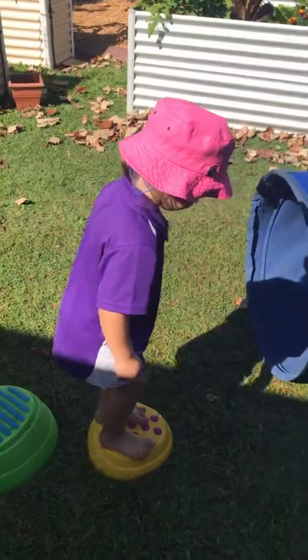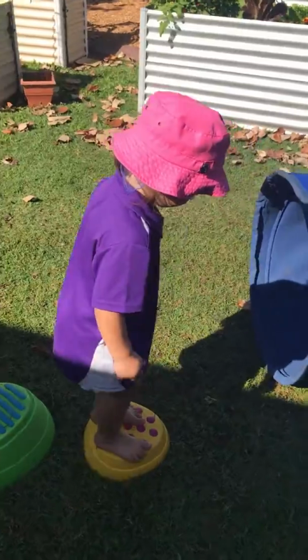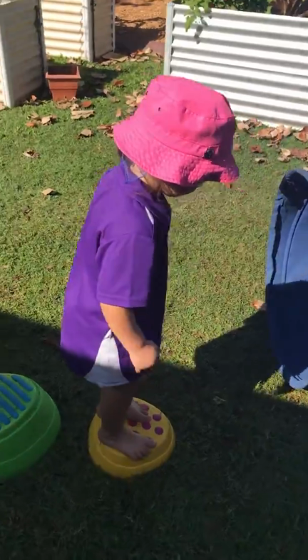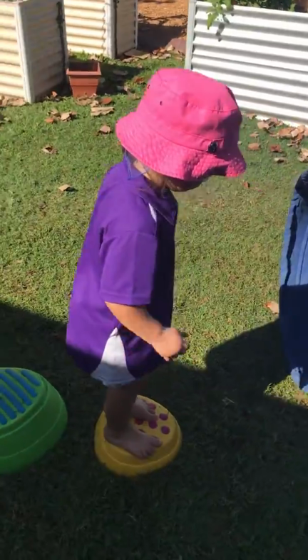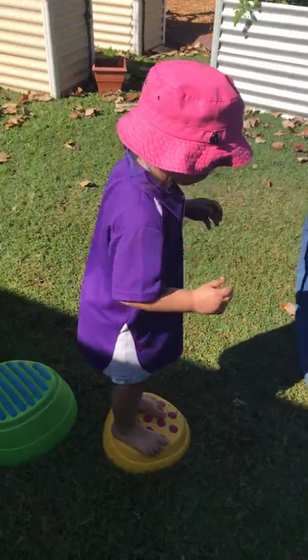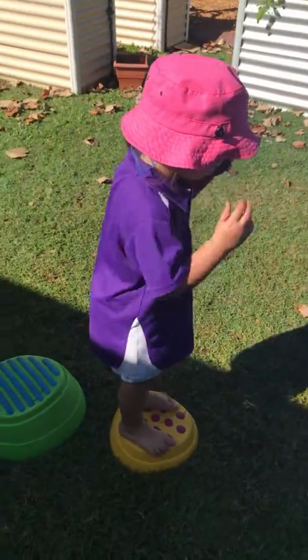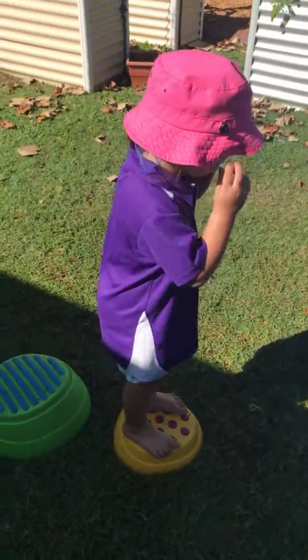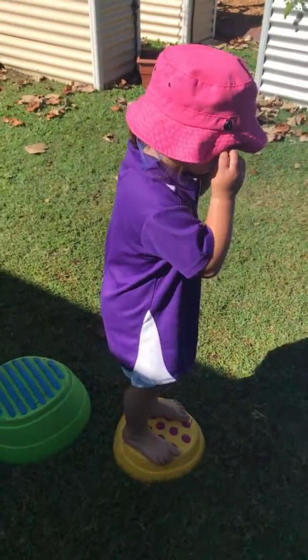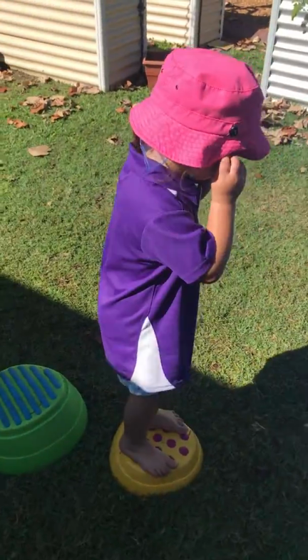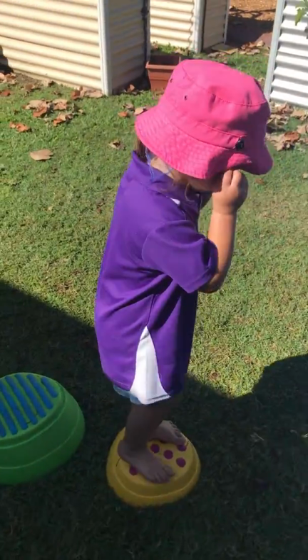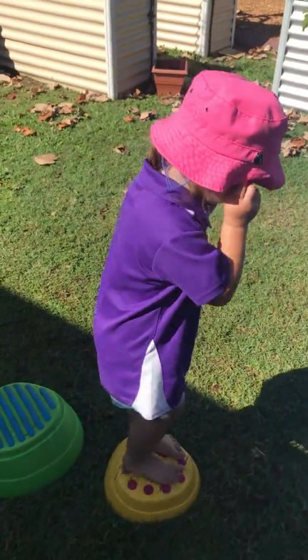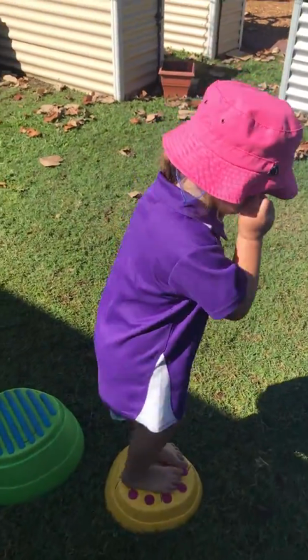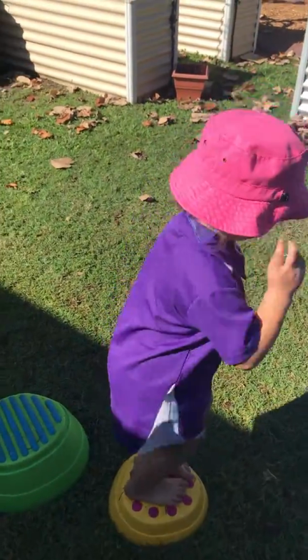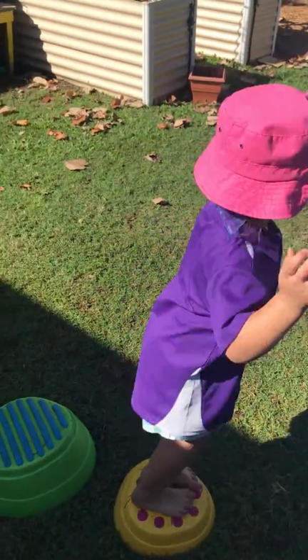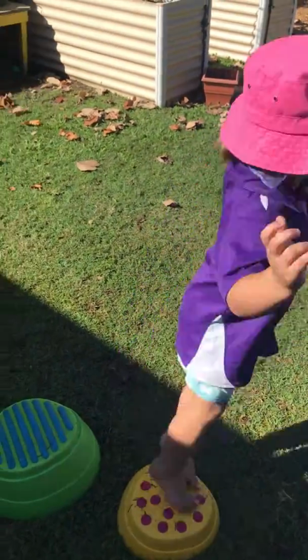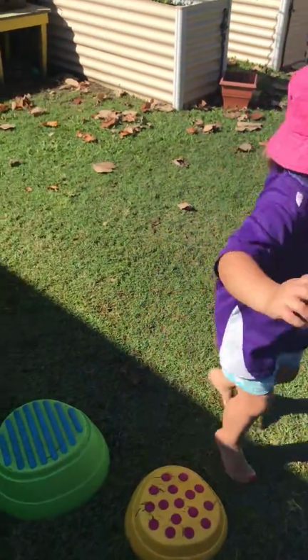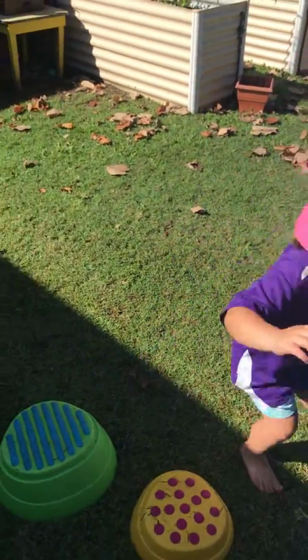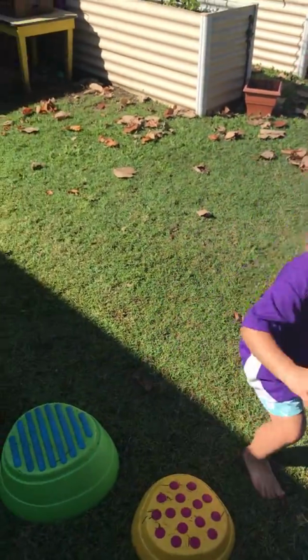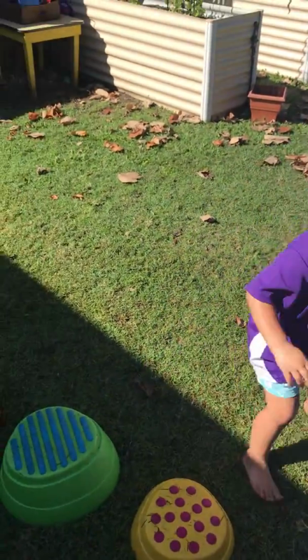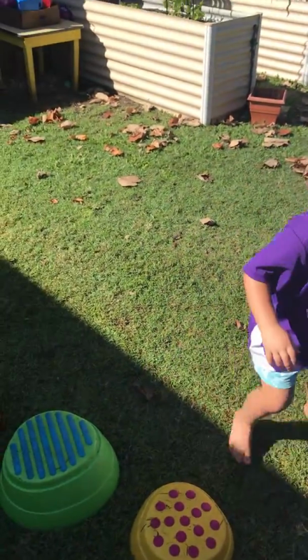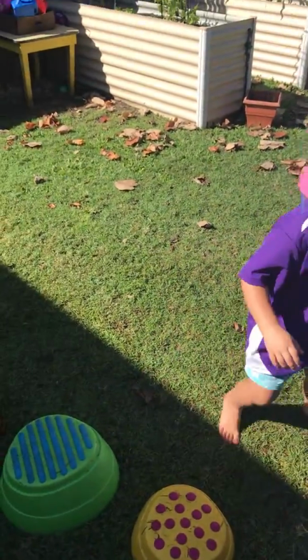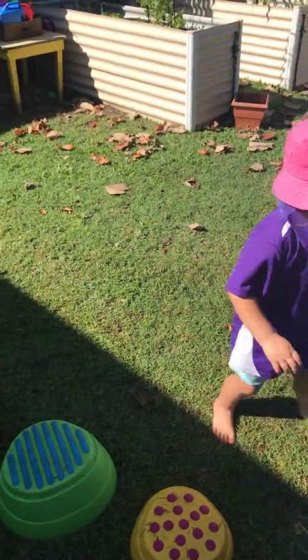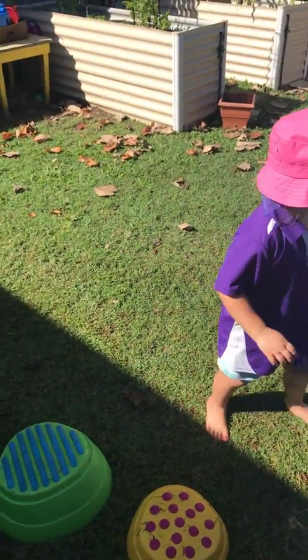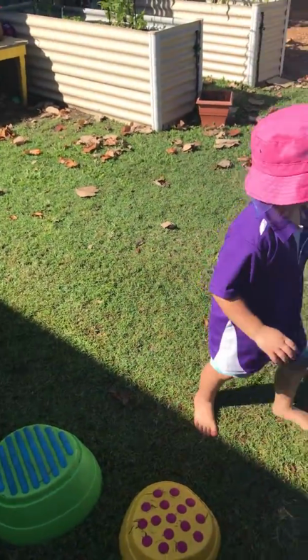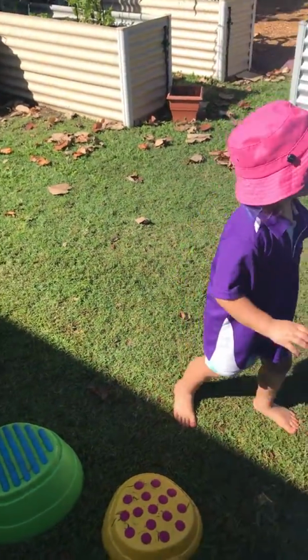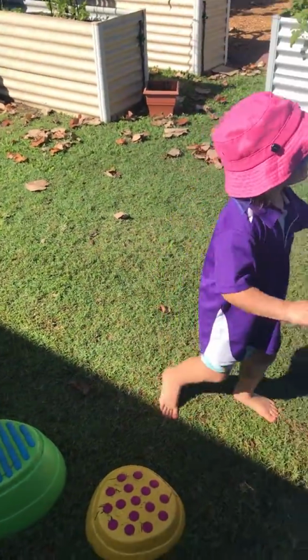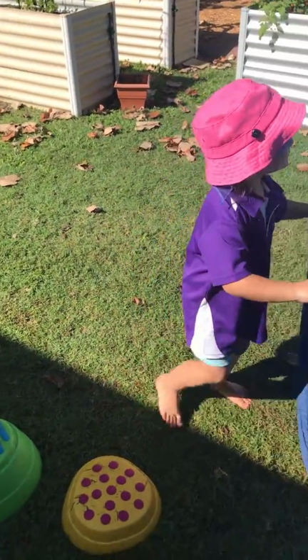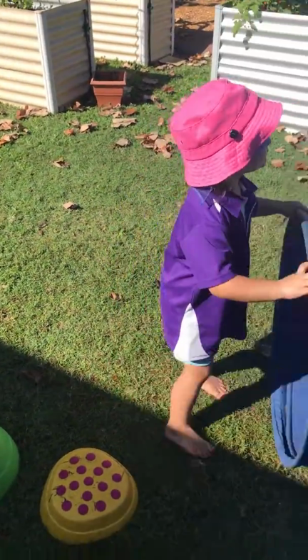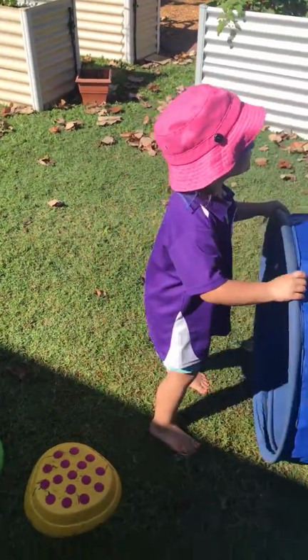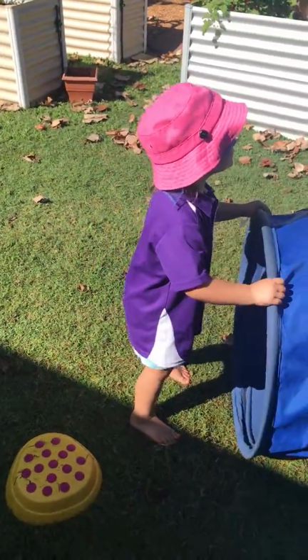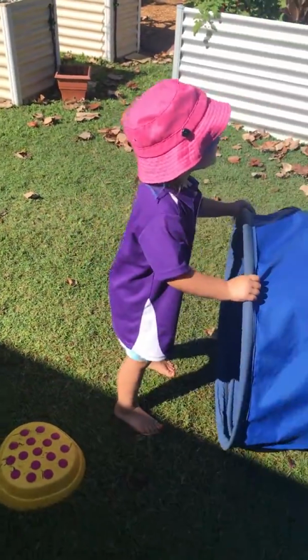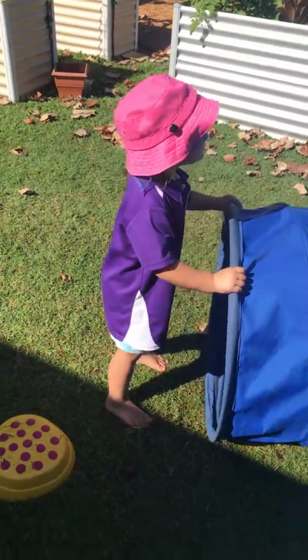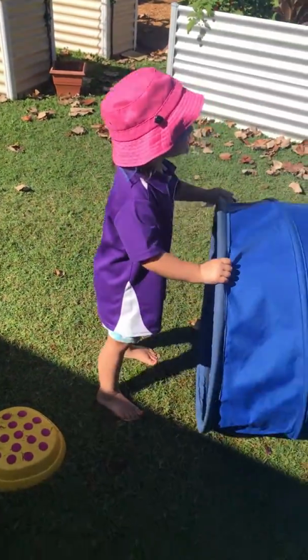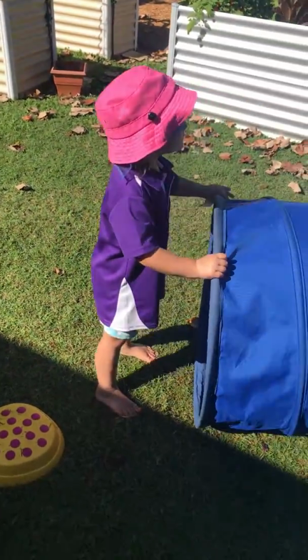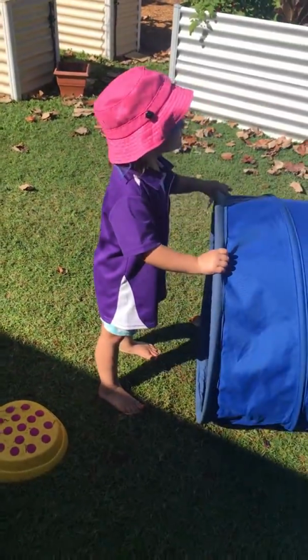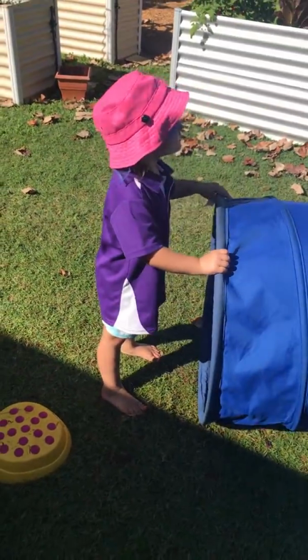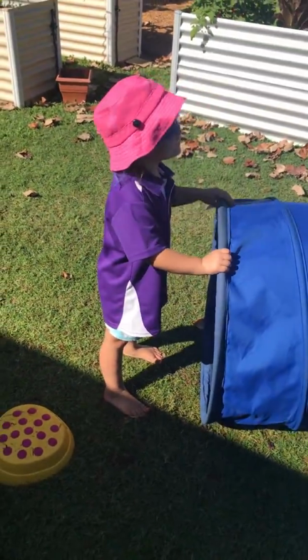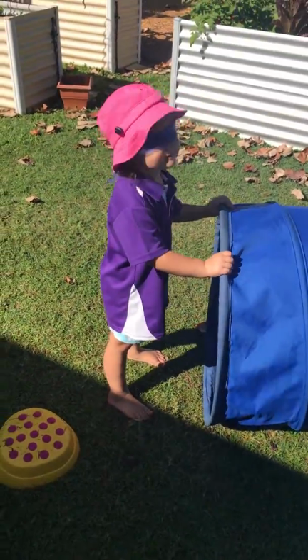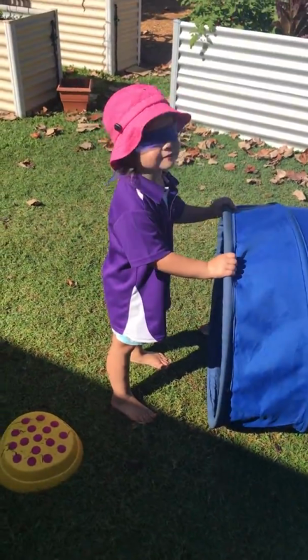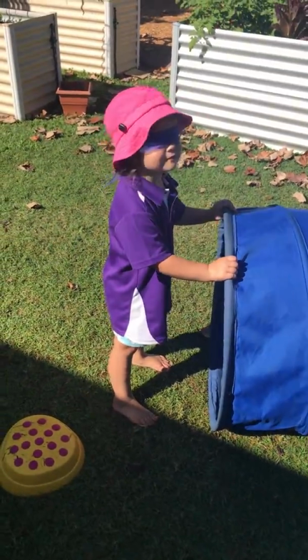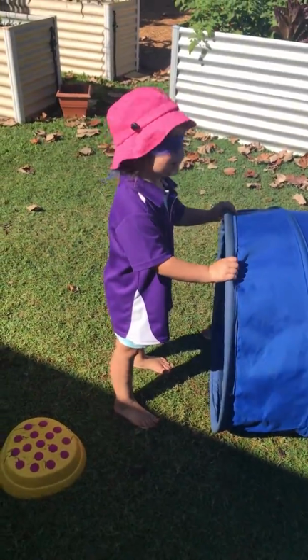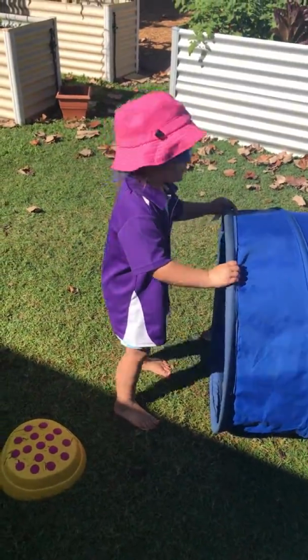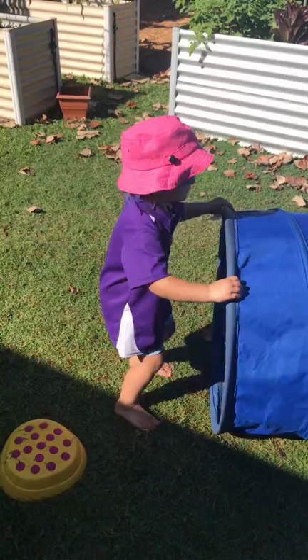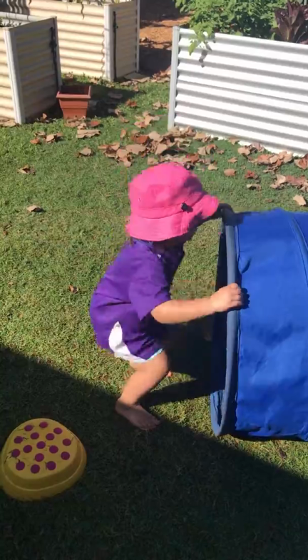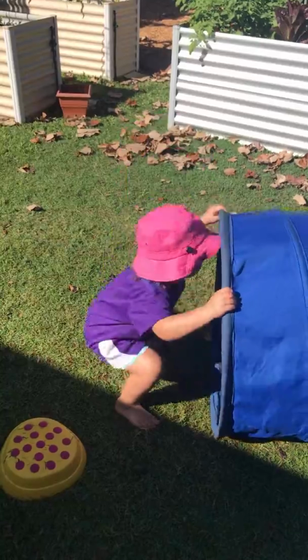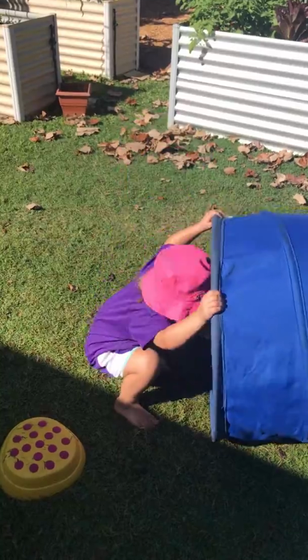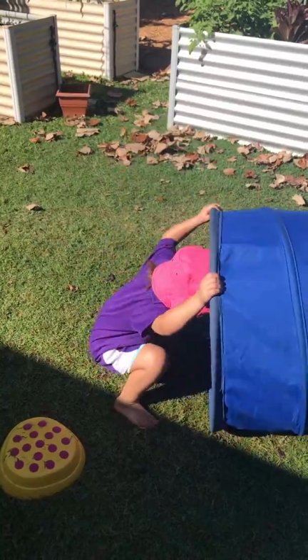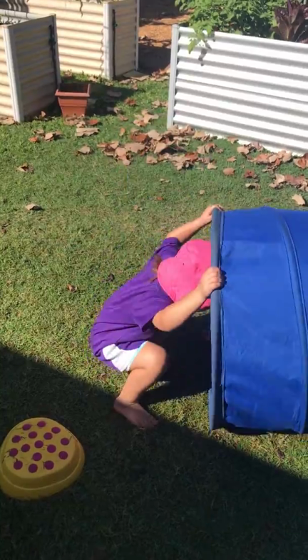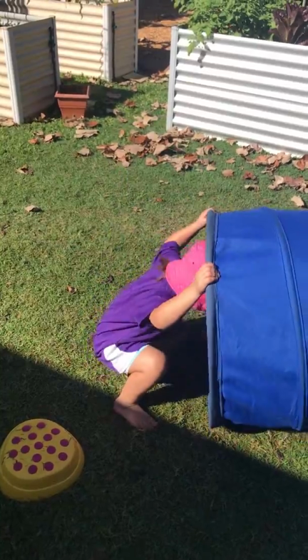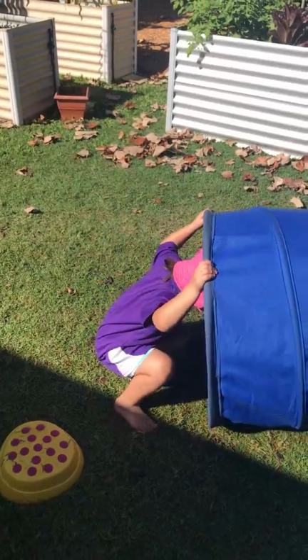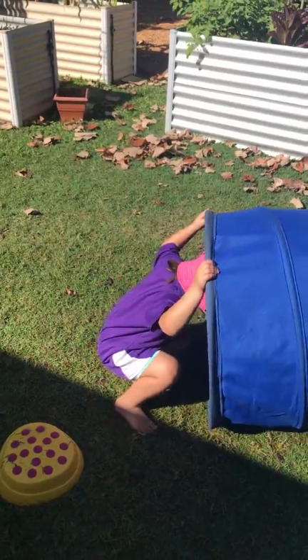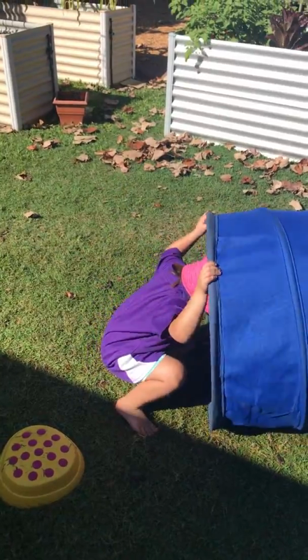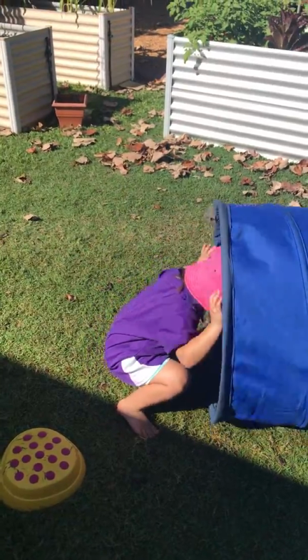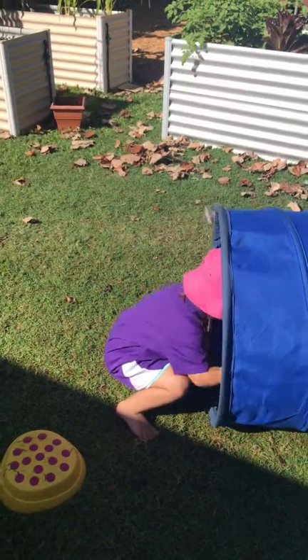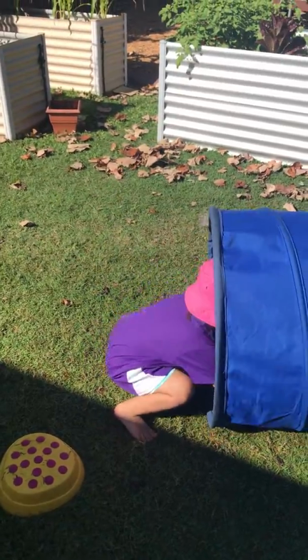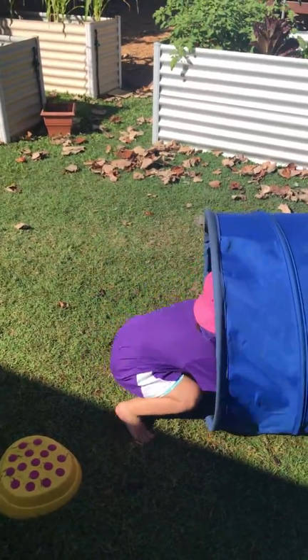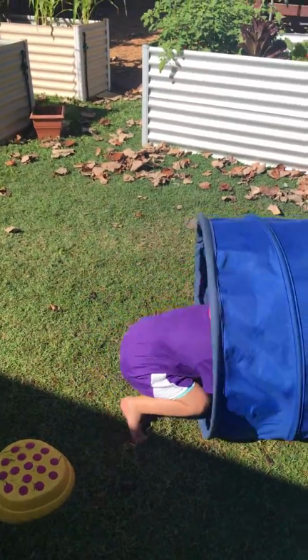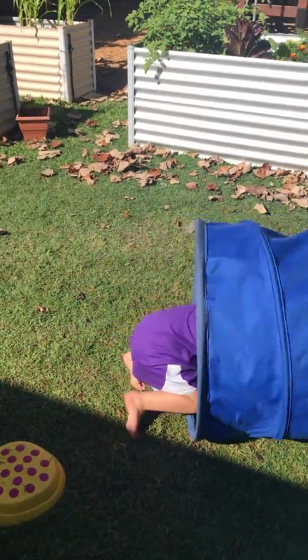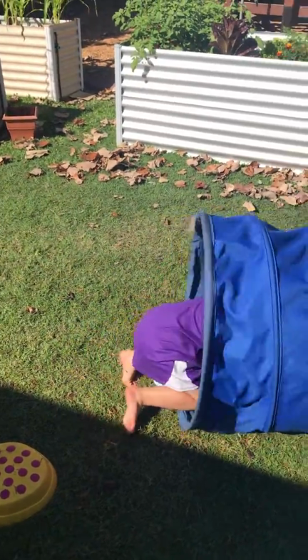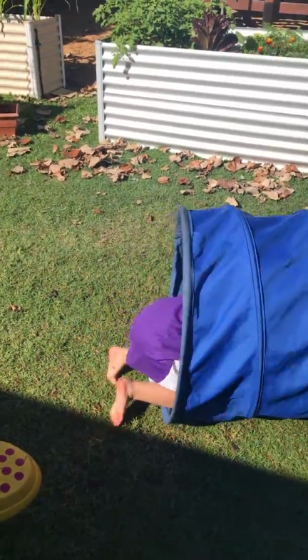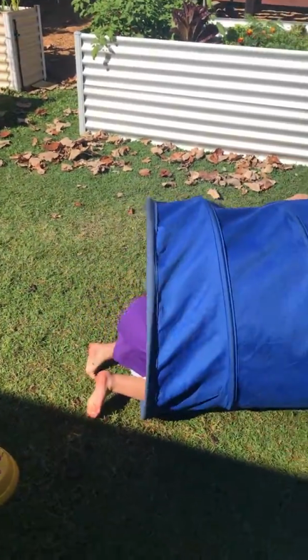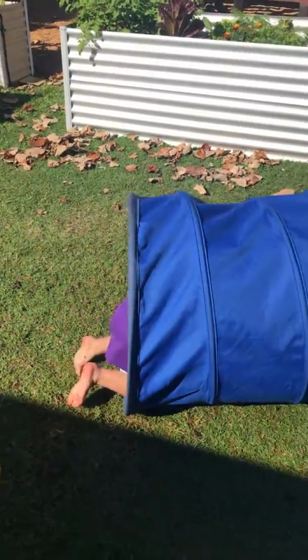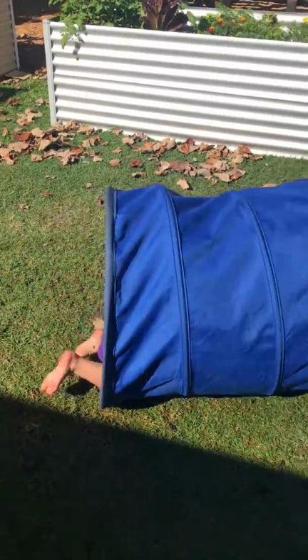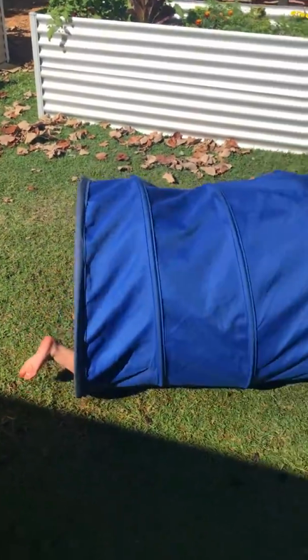Now can you step onto the ground? Can you duck down and crawl through the tunnel until you get to the end?